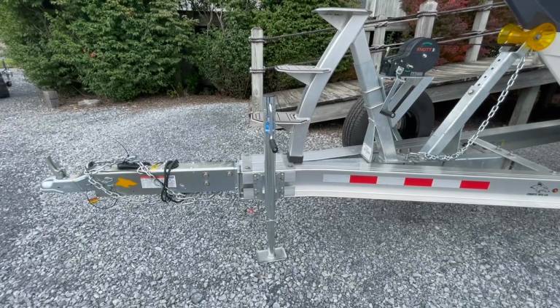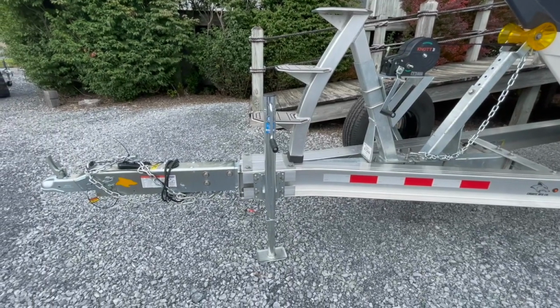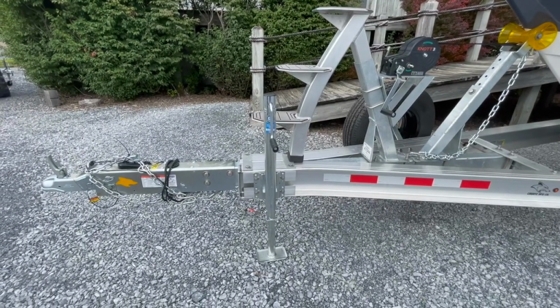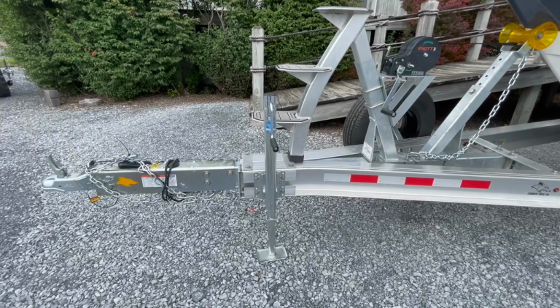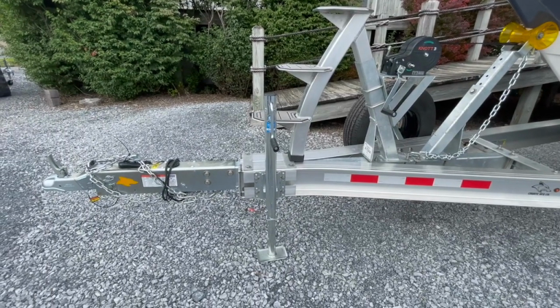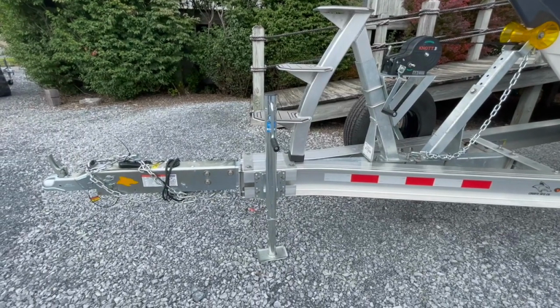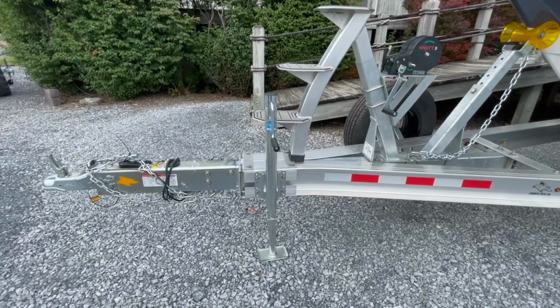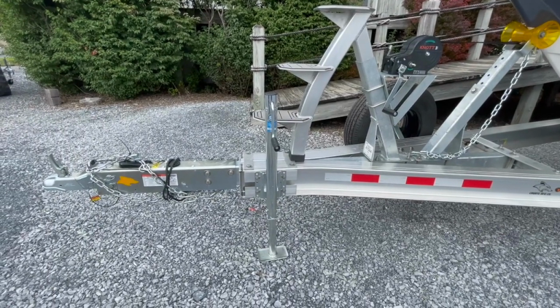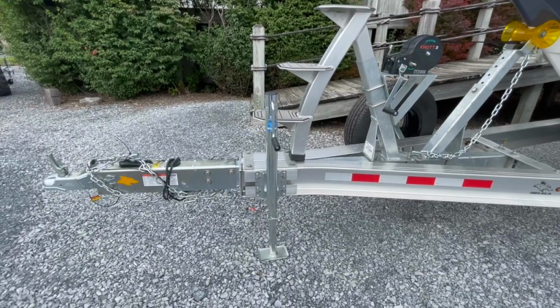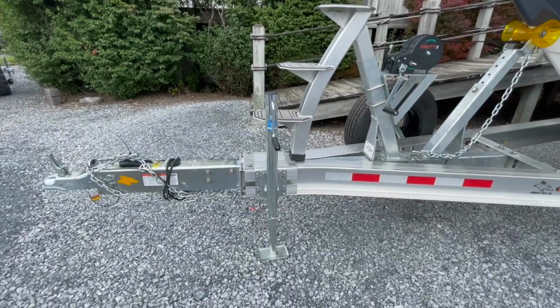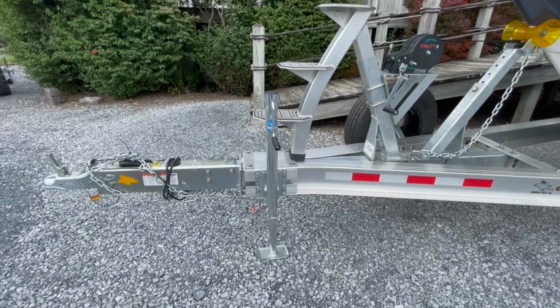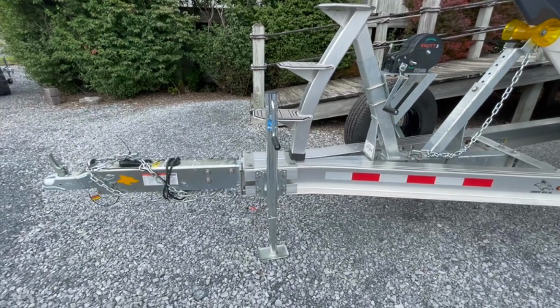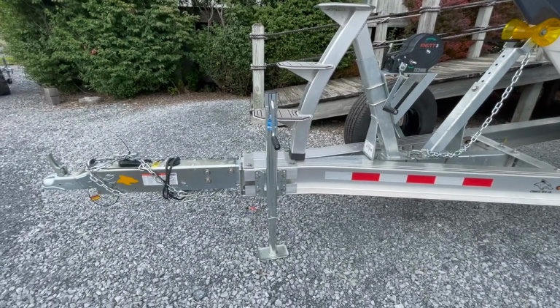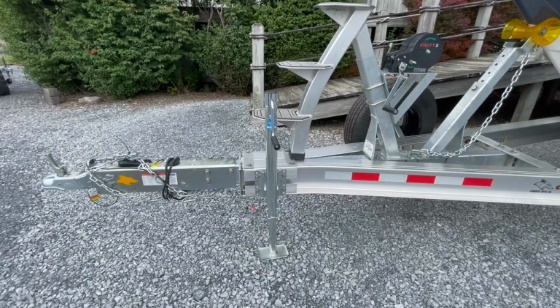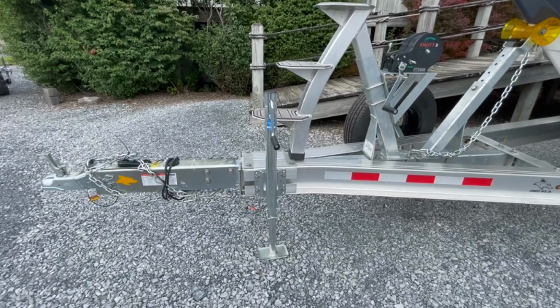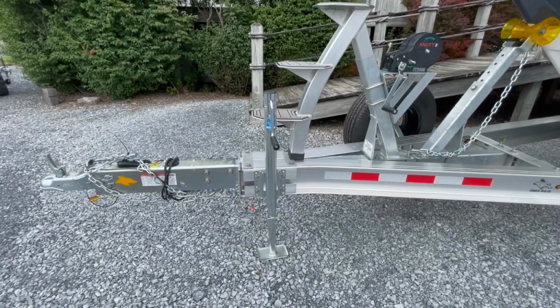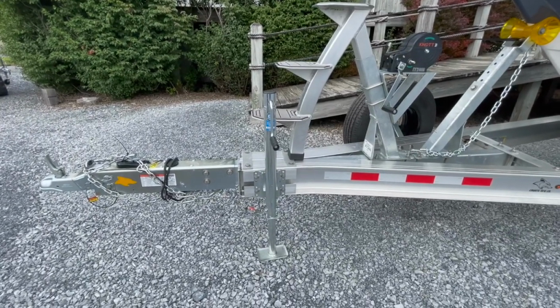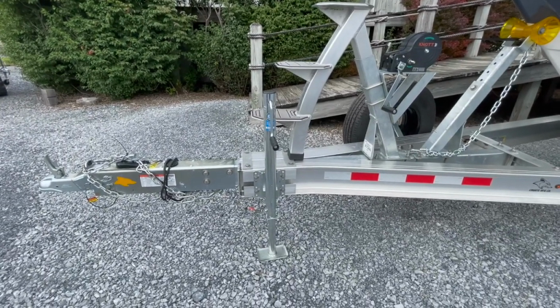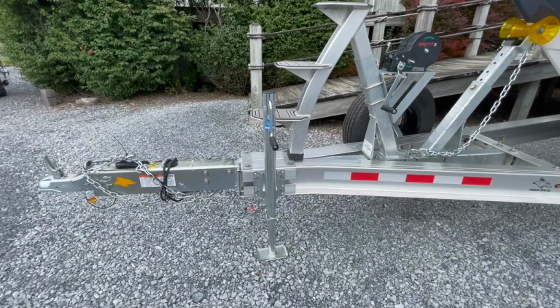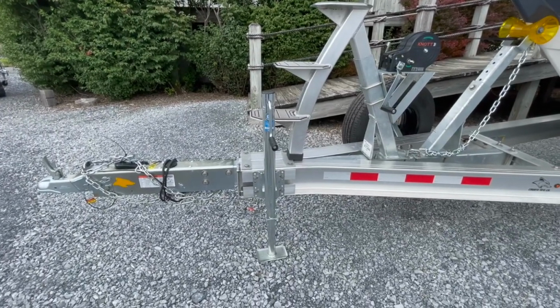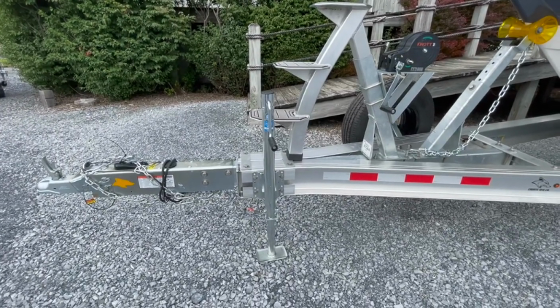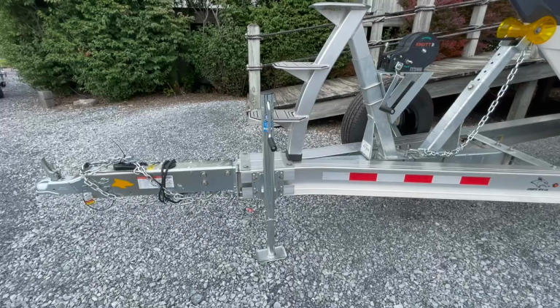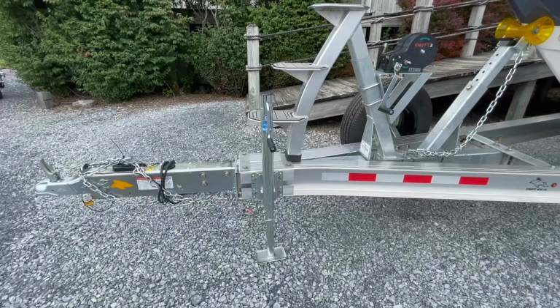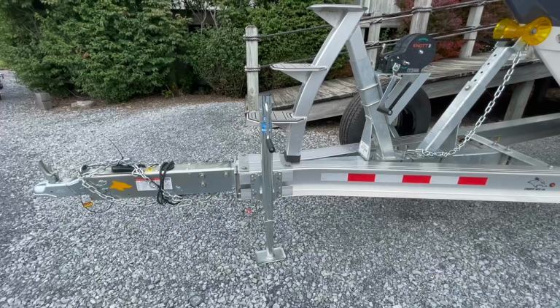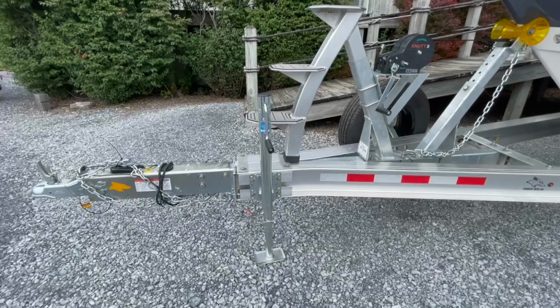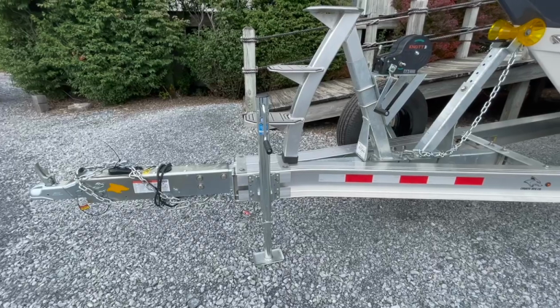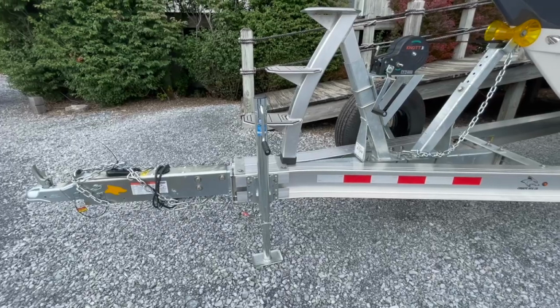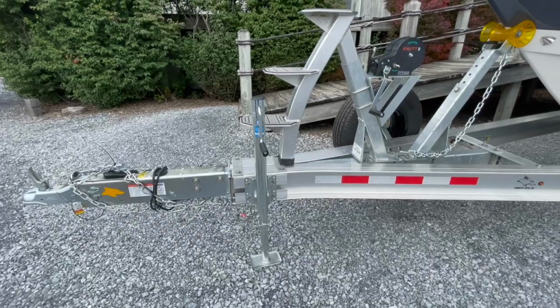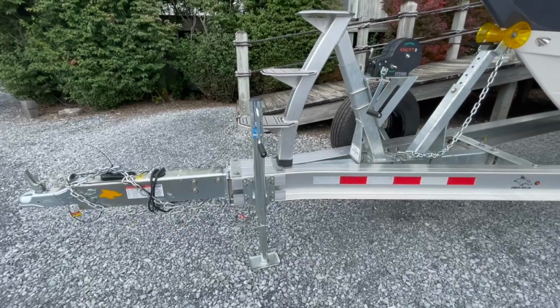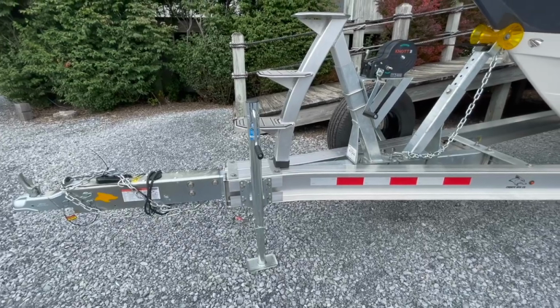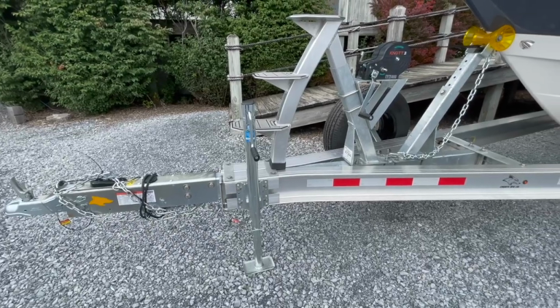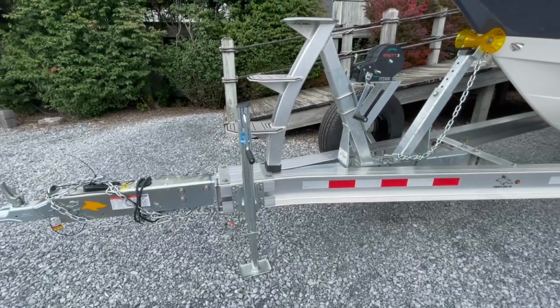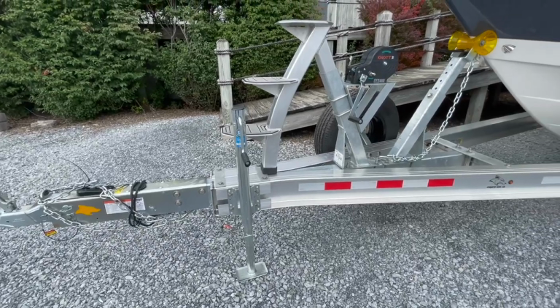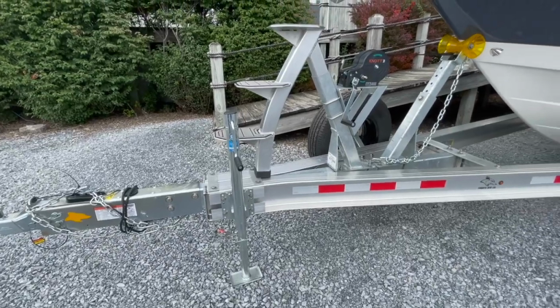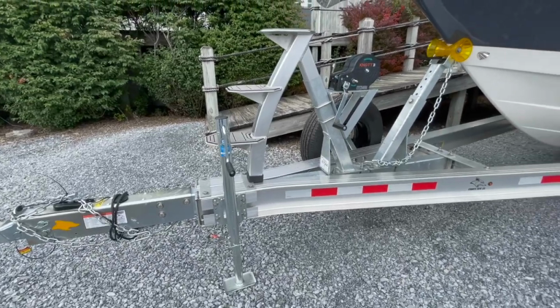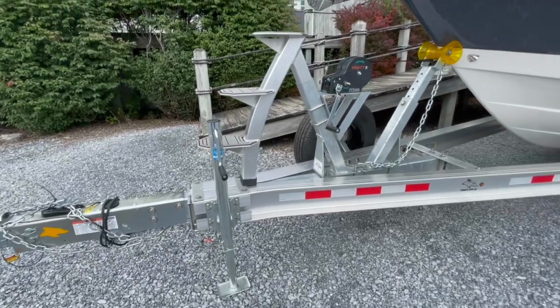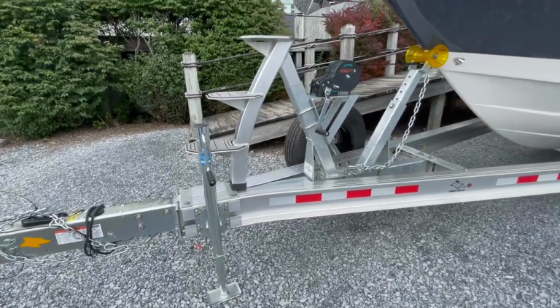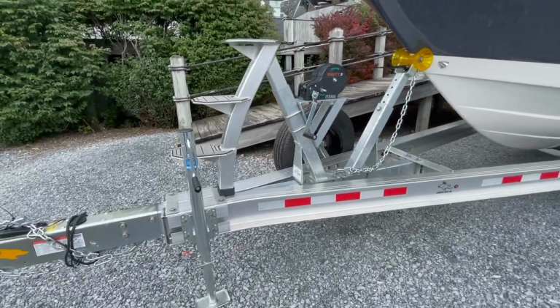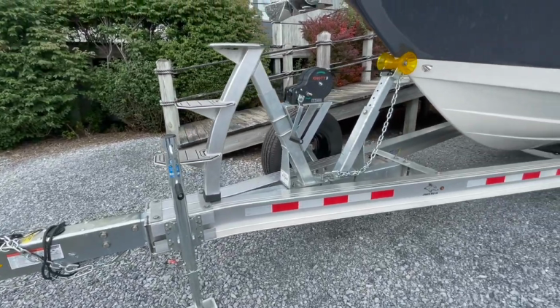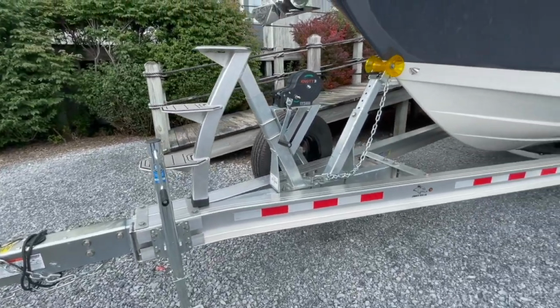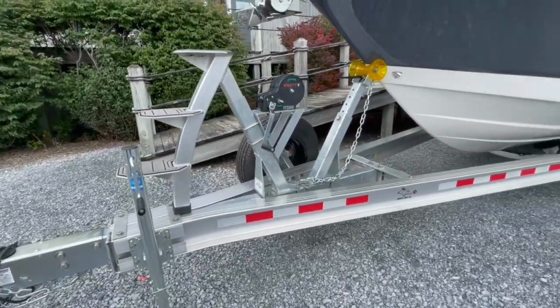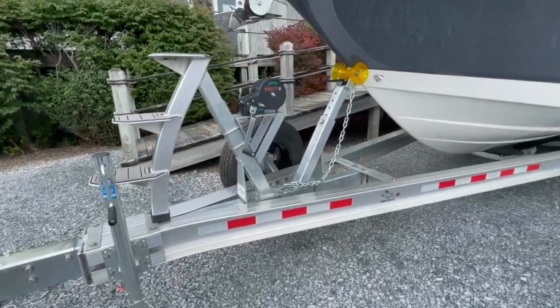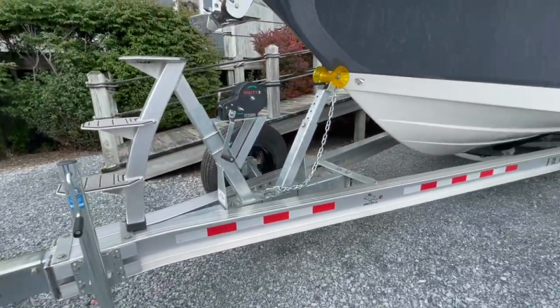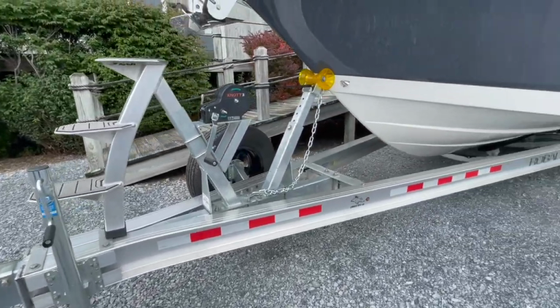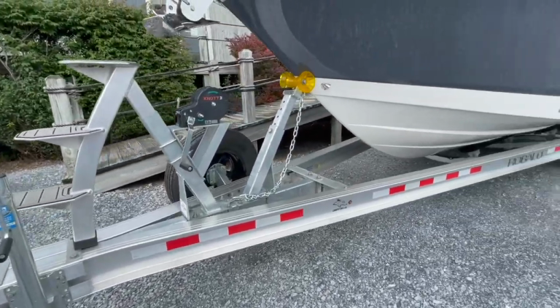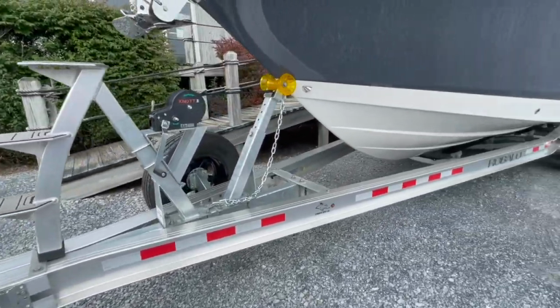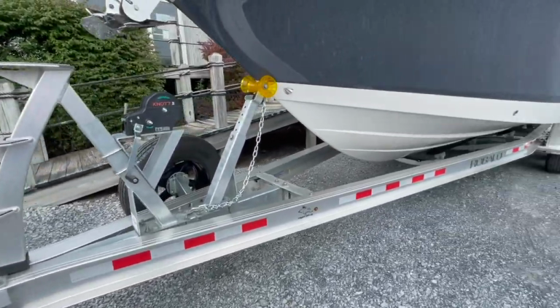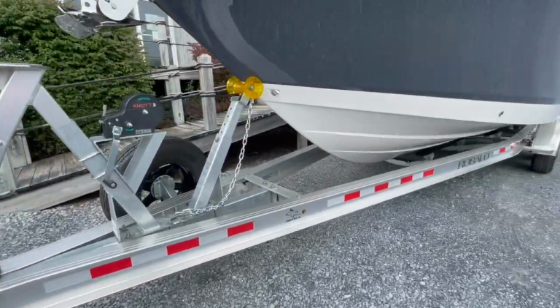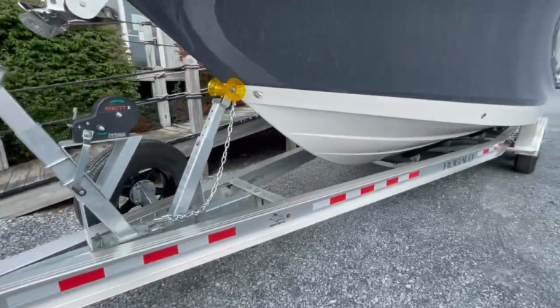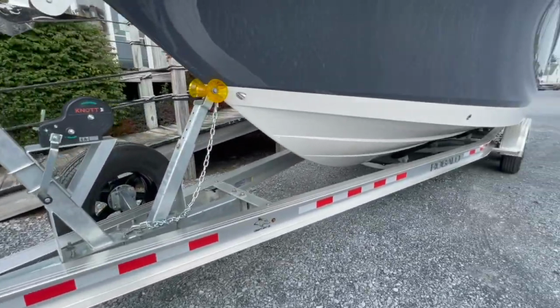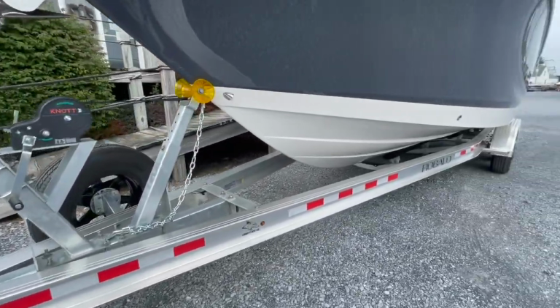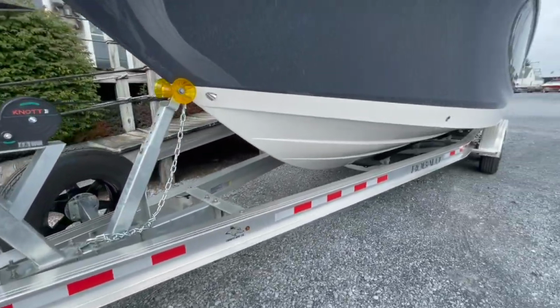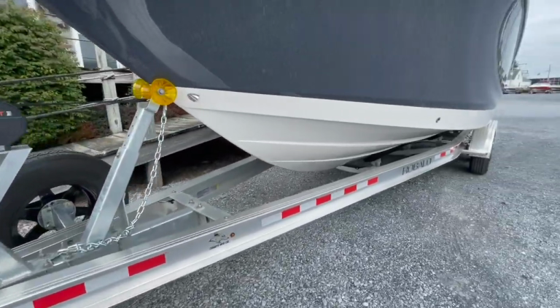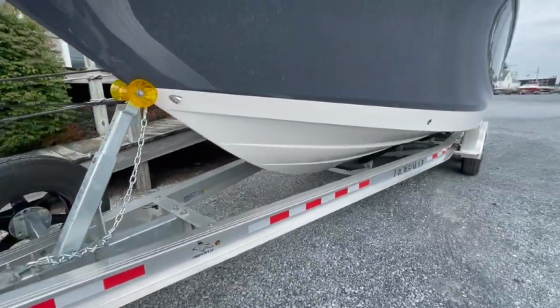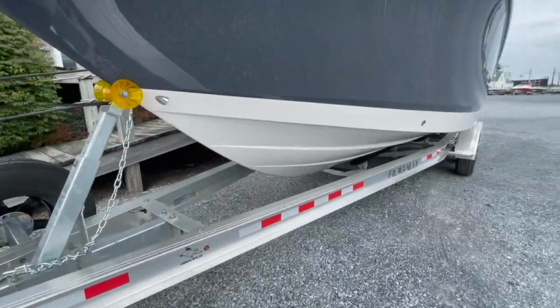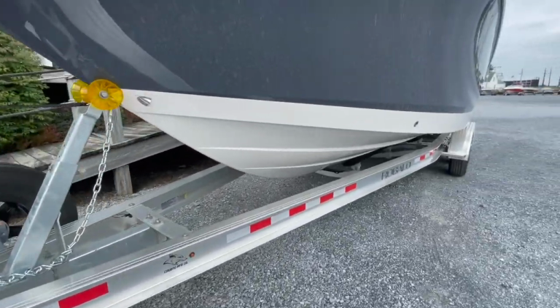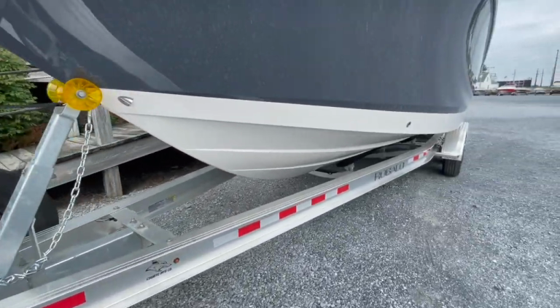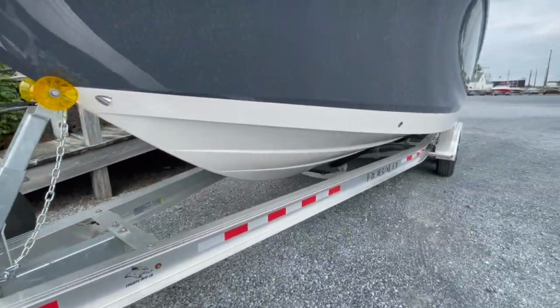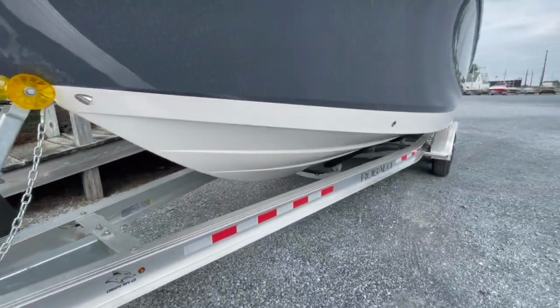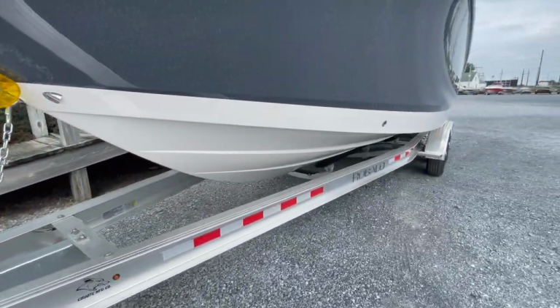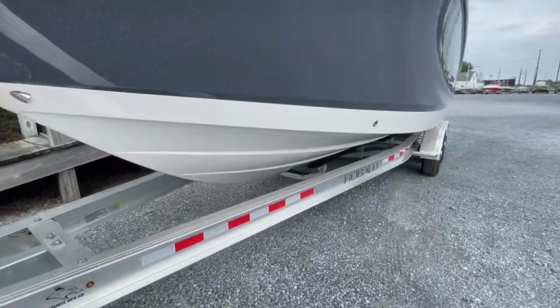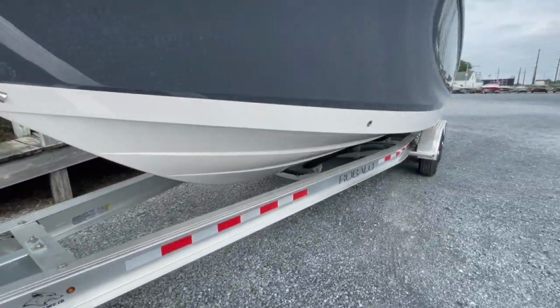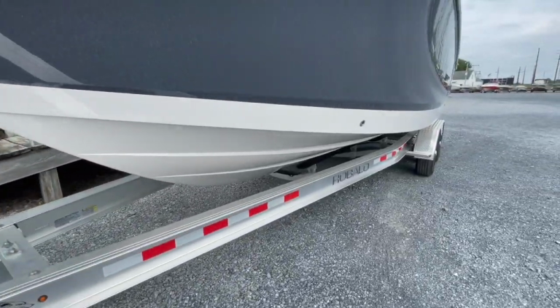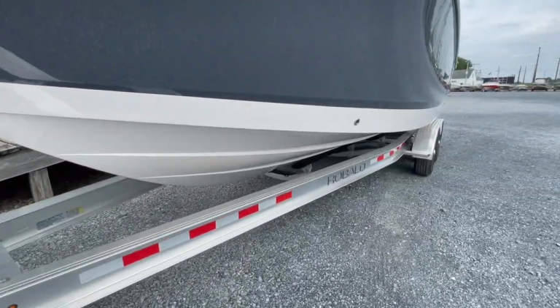Heavy-duty hitch assembly, two and five-sixteenth ball, four-wheel disc brakes. You can see Riballo does it right.